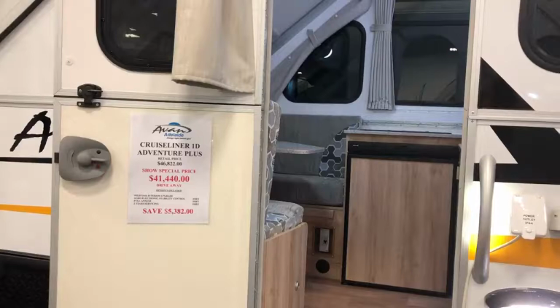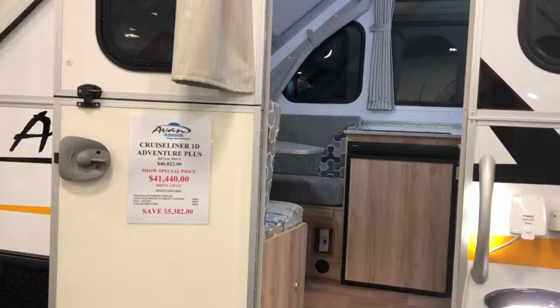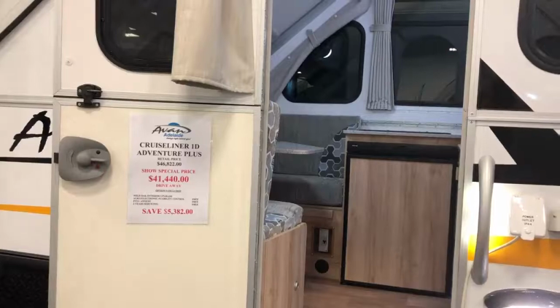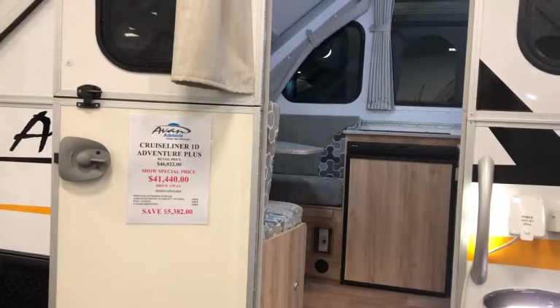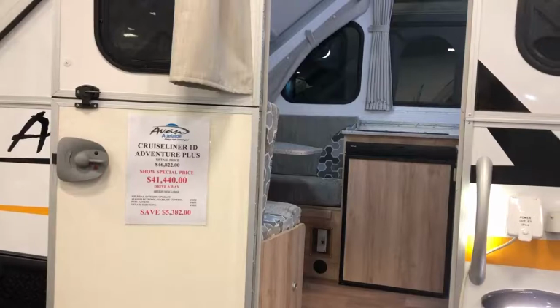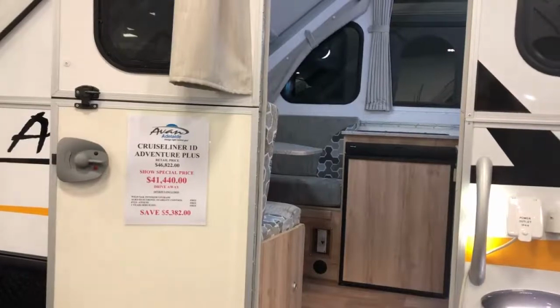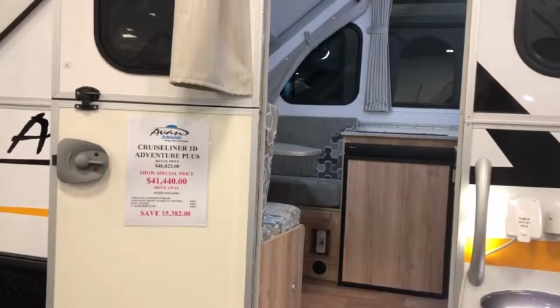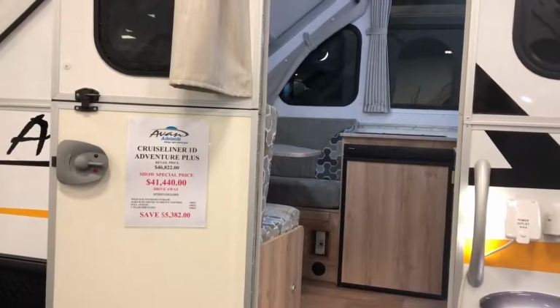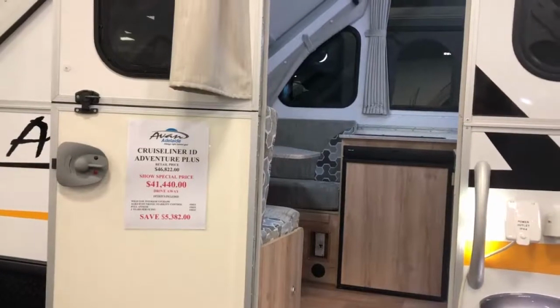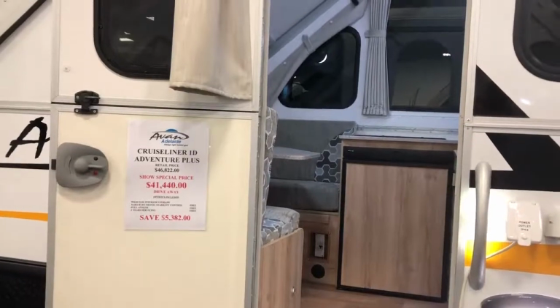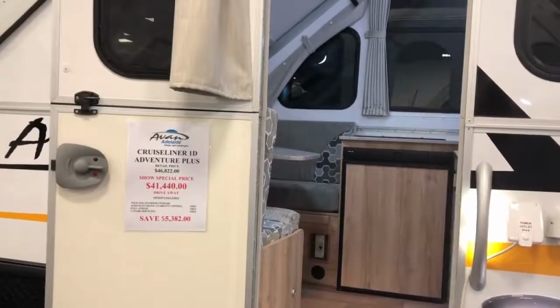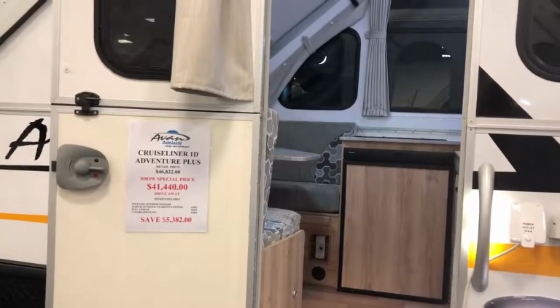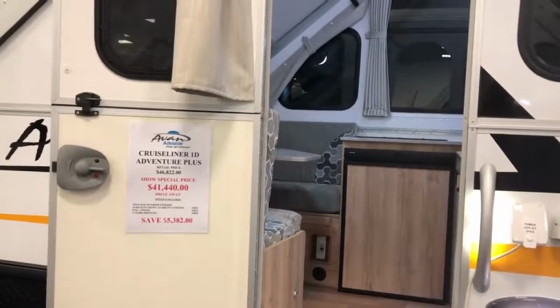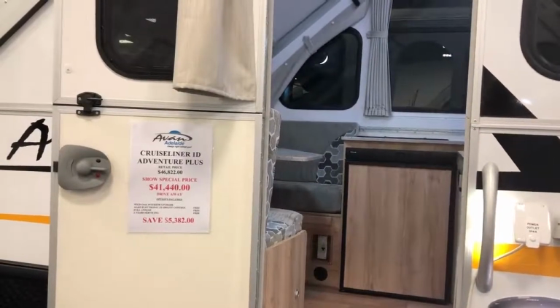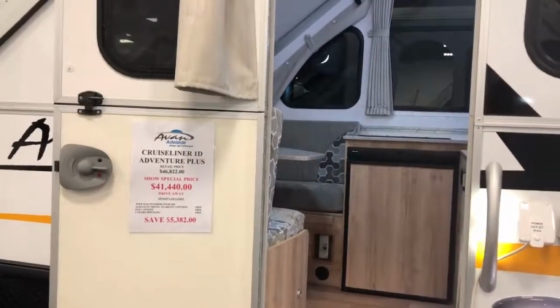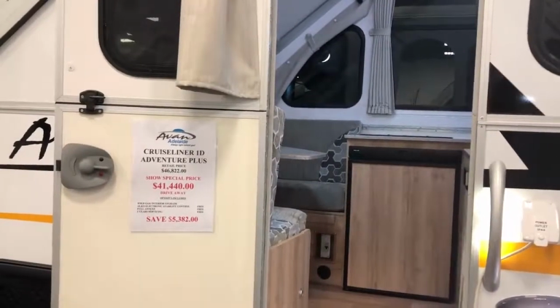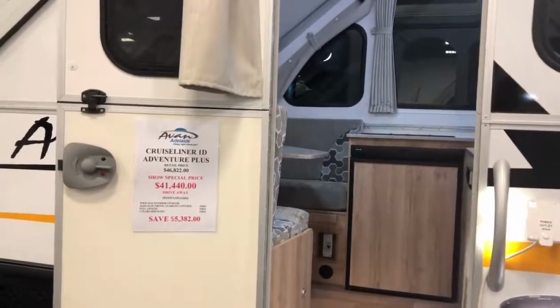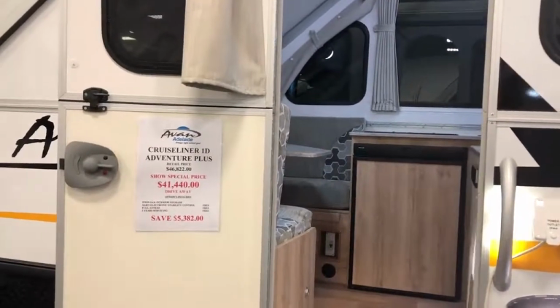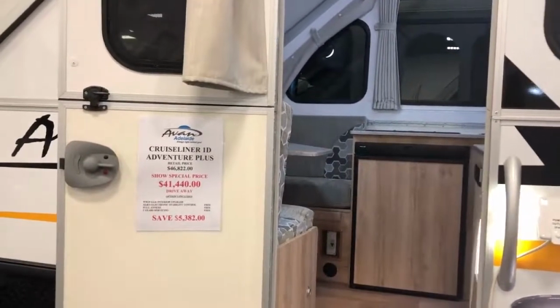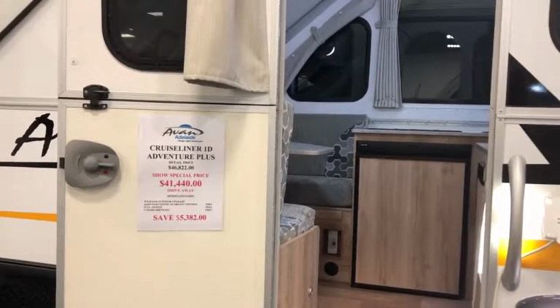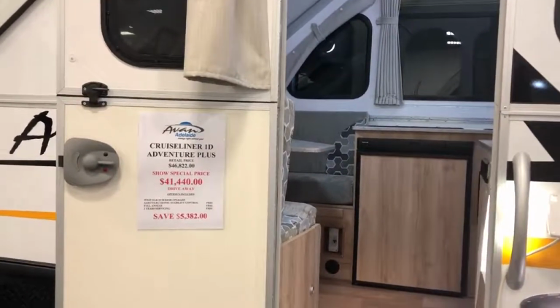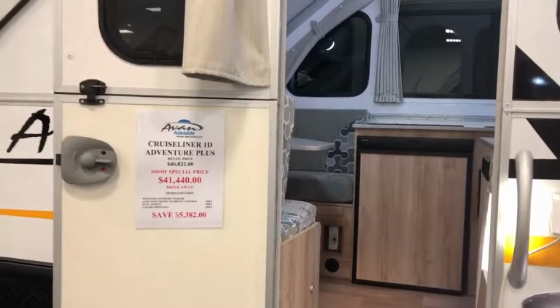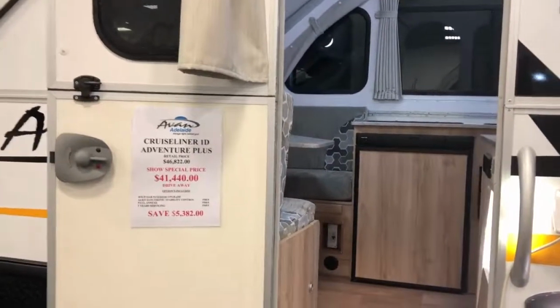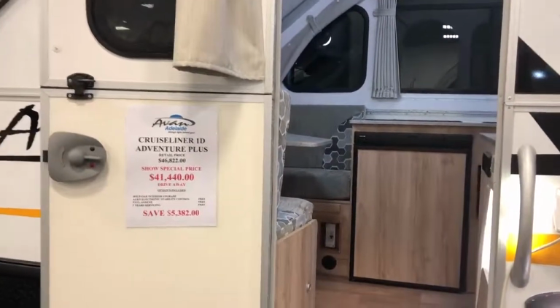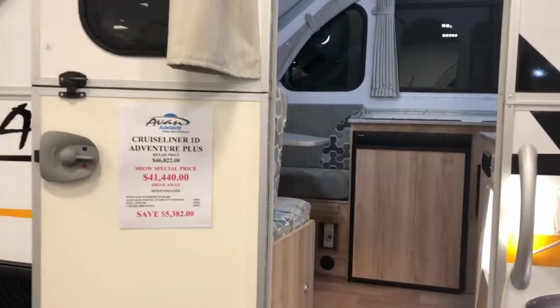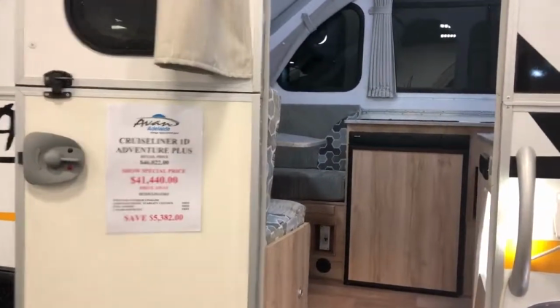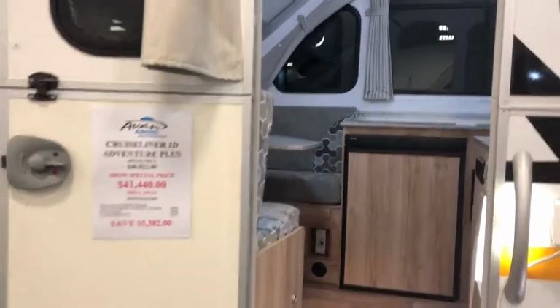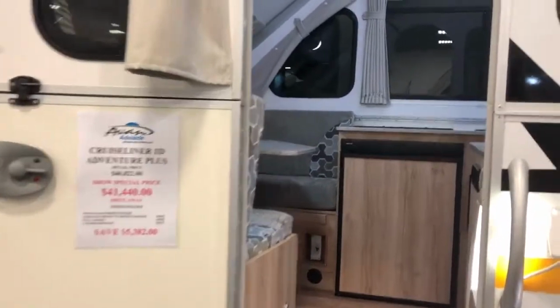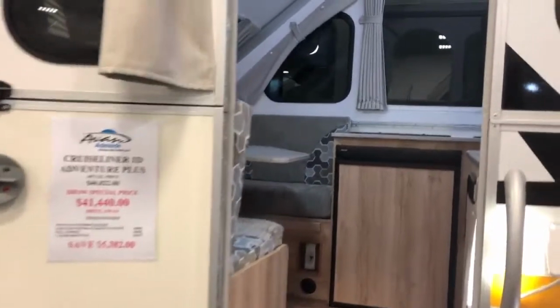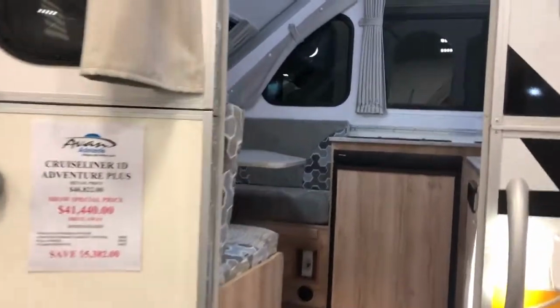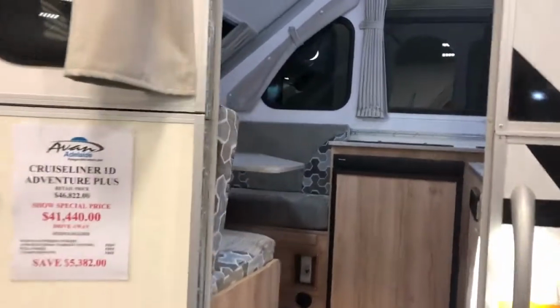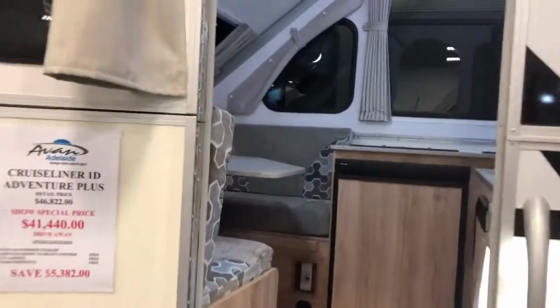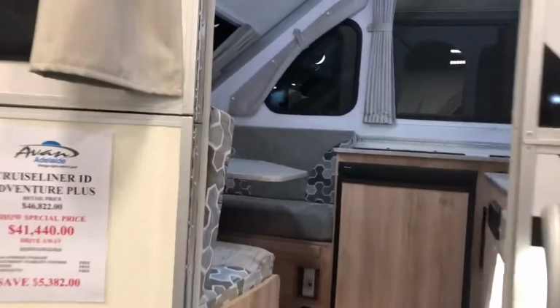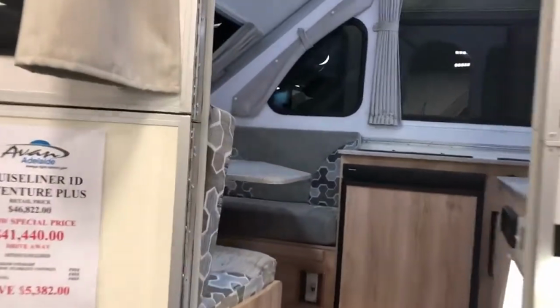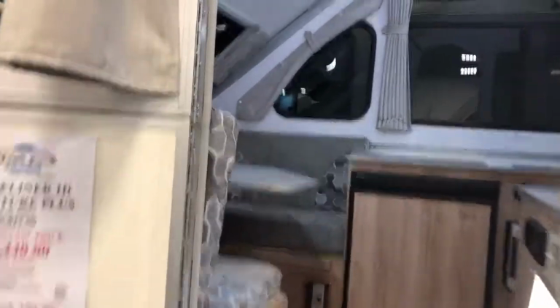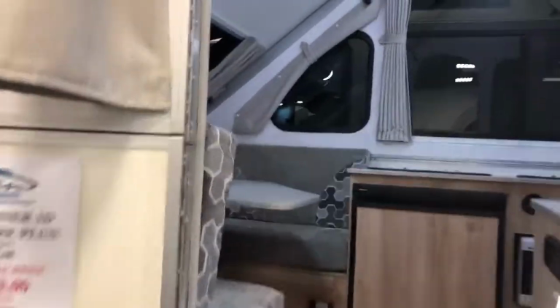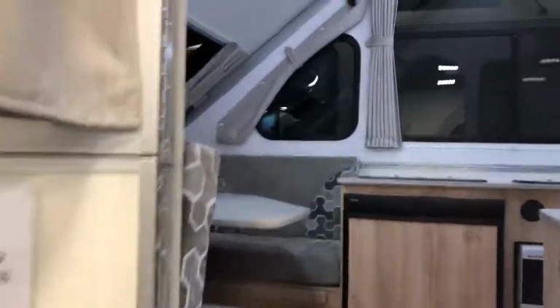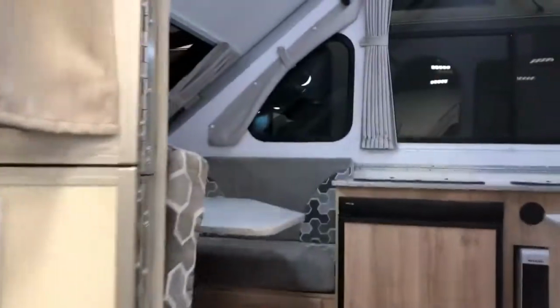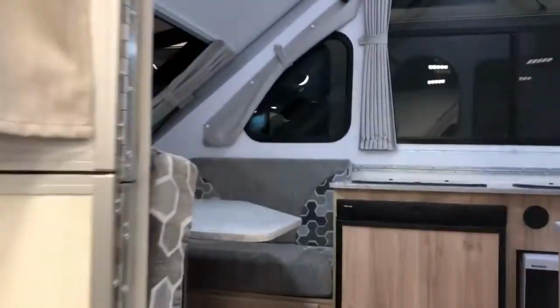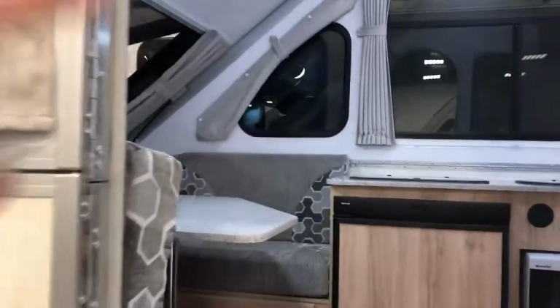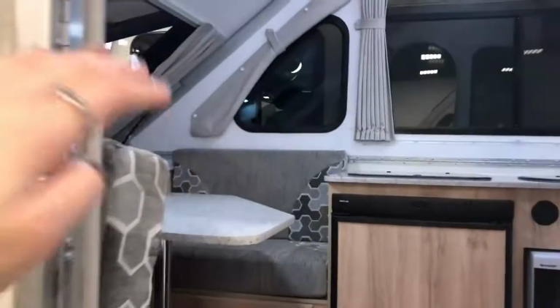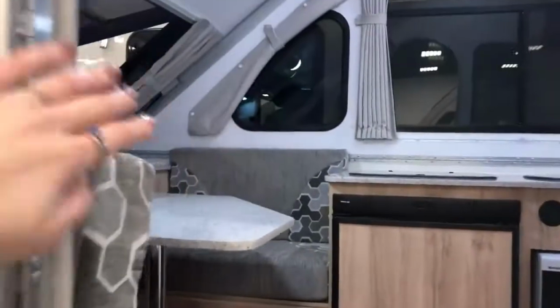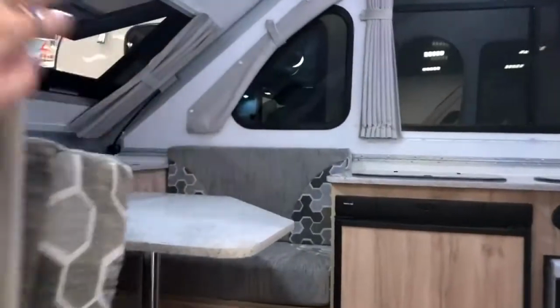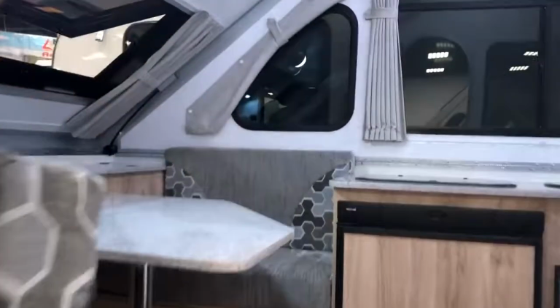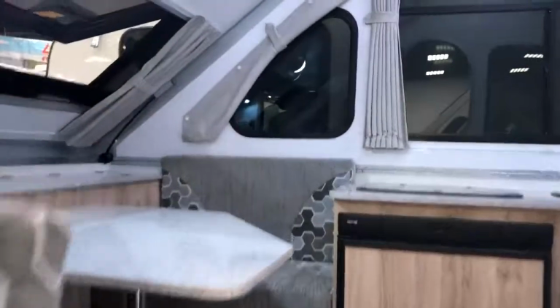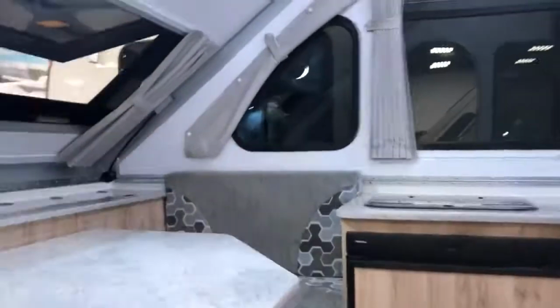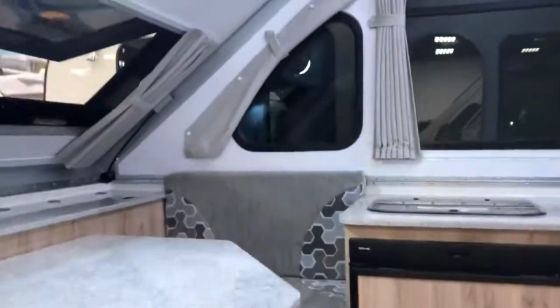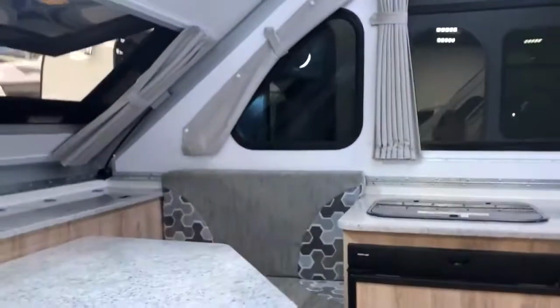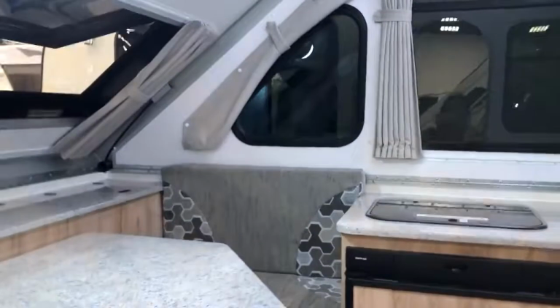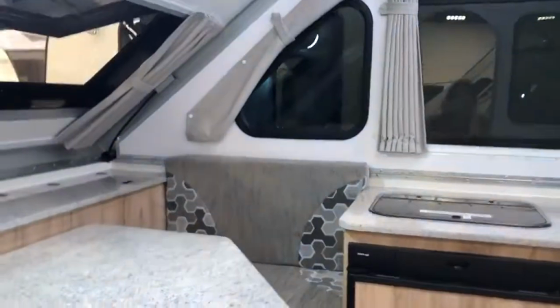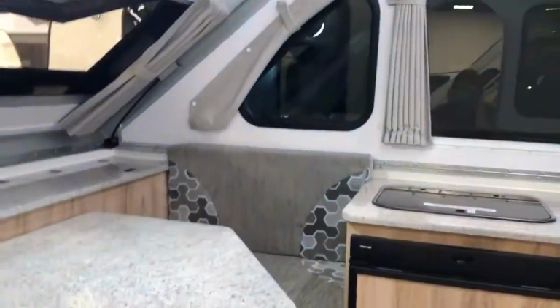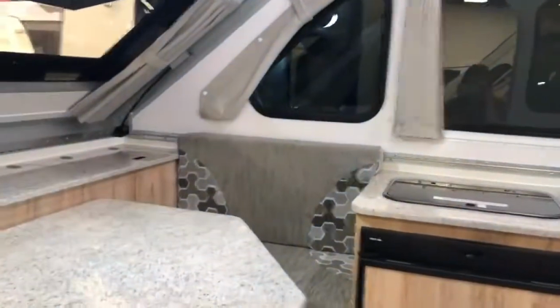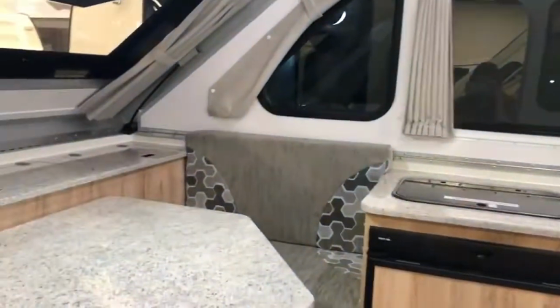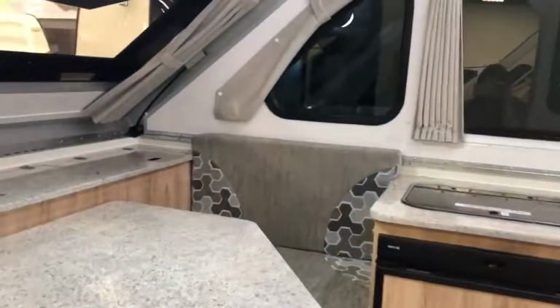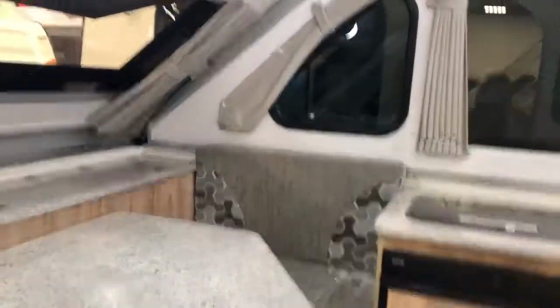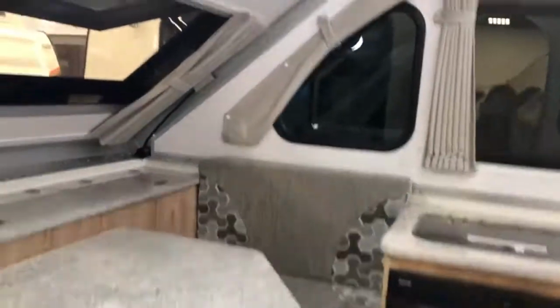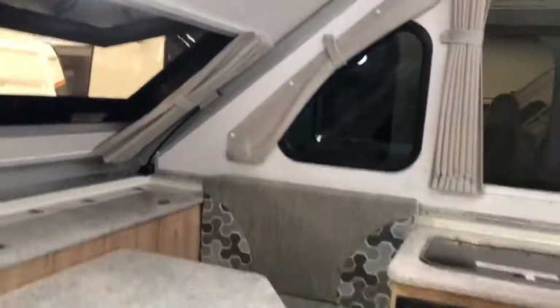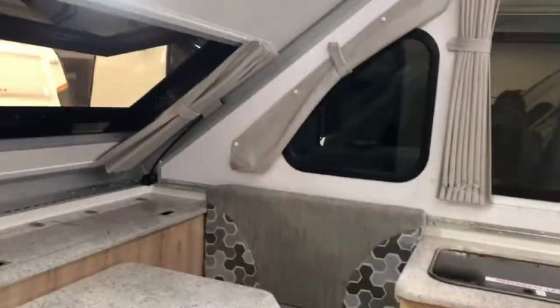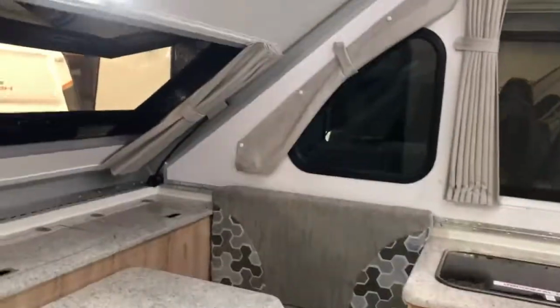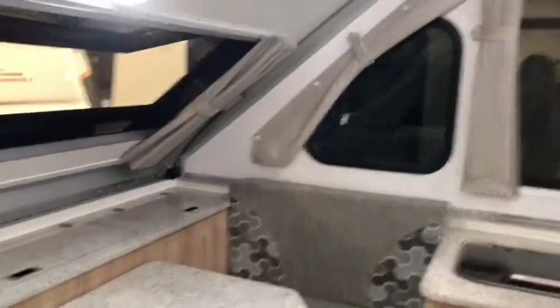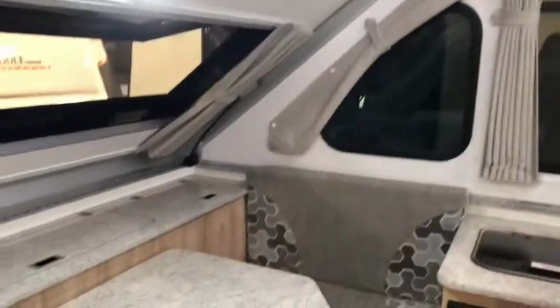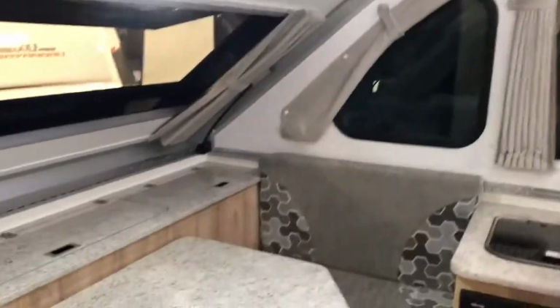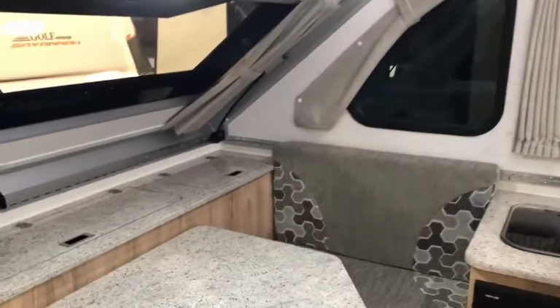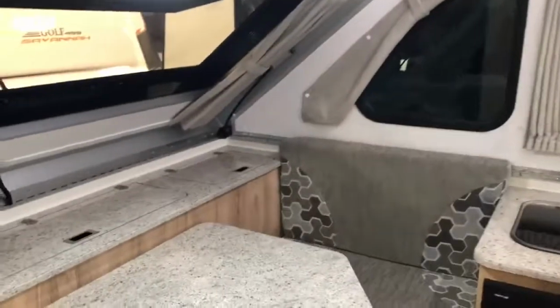Let's have a look inside the Cruise Liner 1D Adventure Plus. It's here with us at the show.